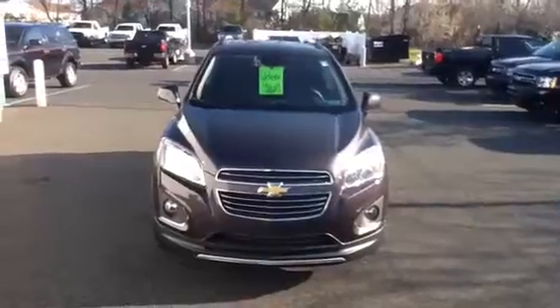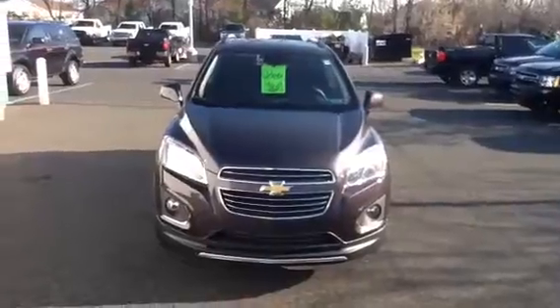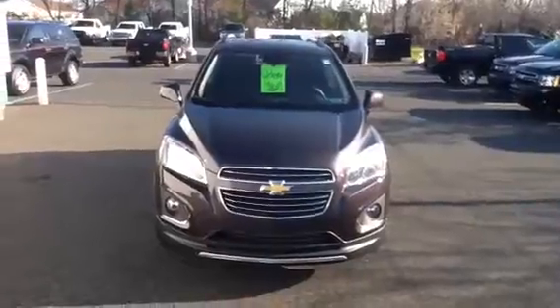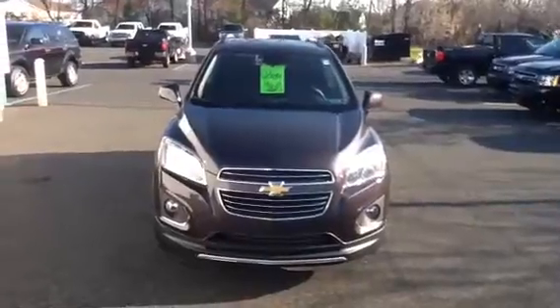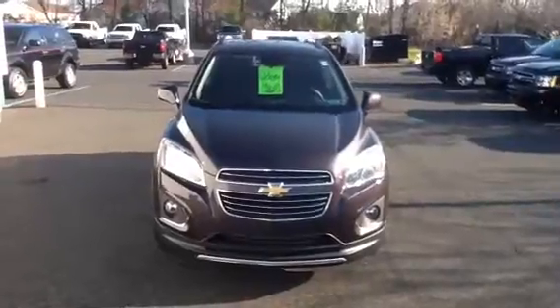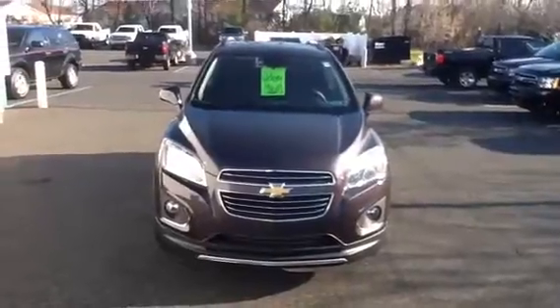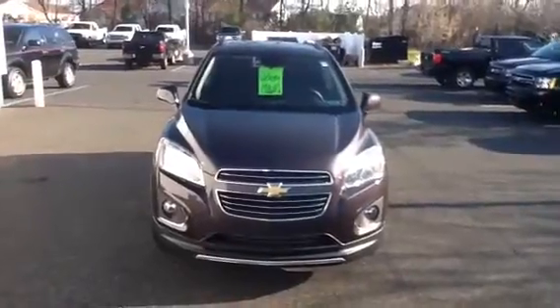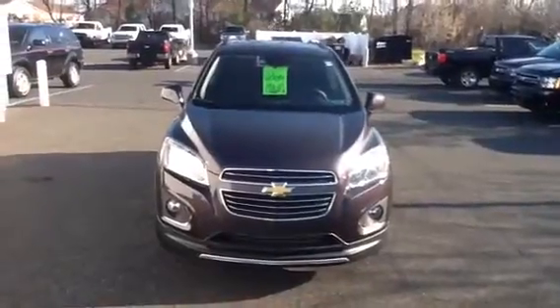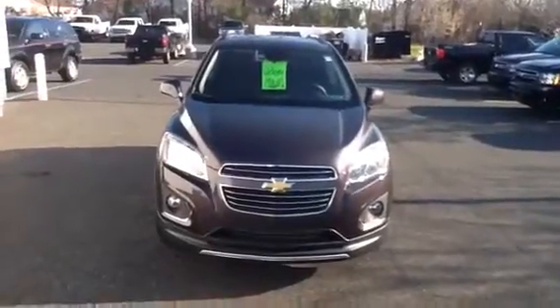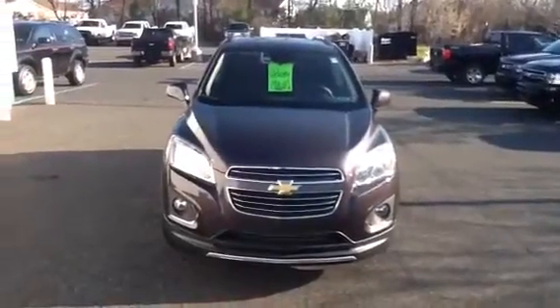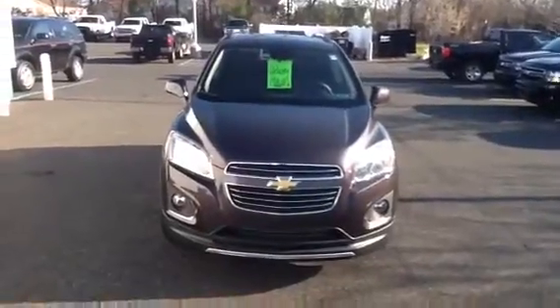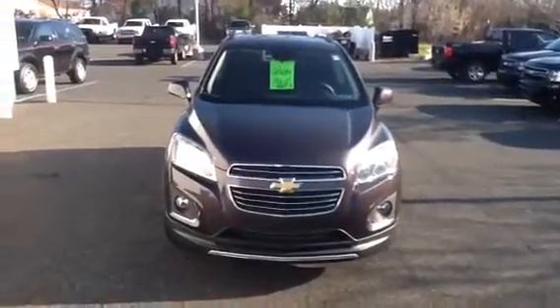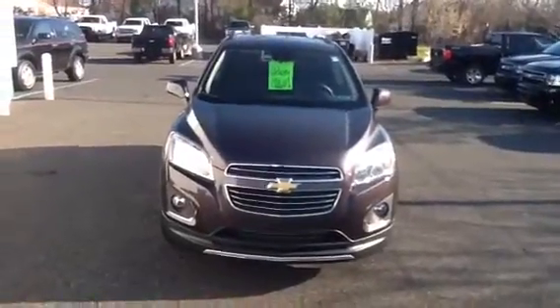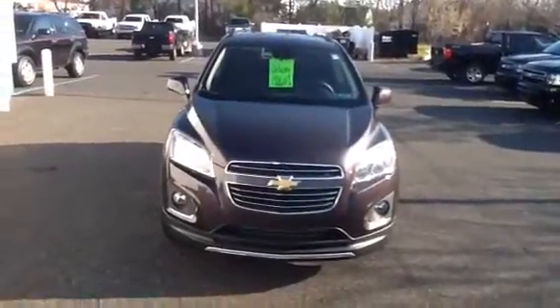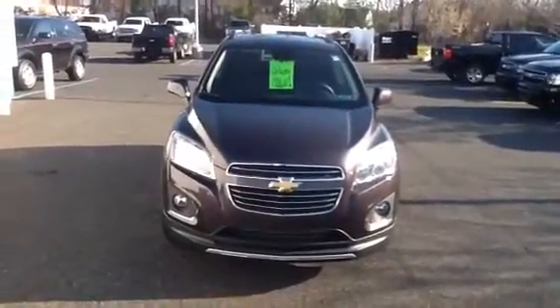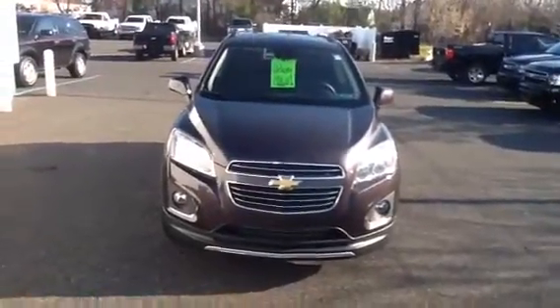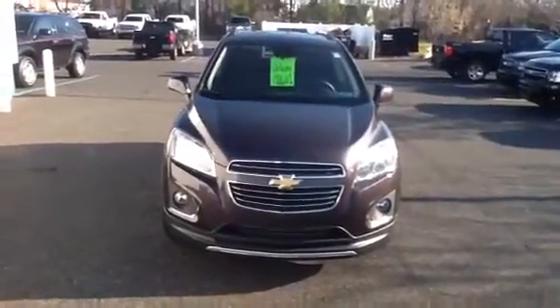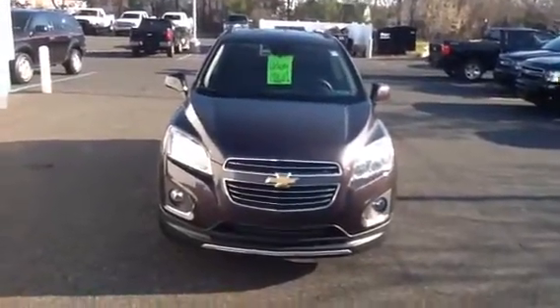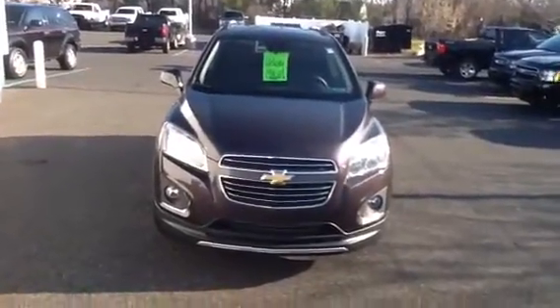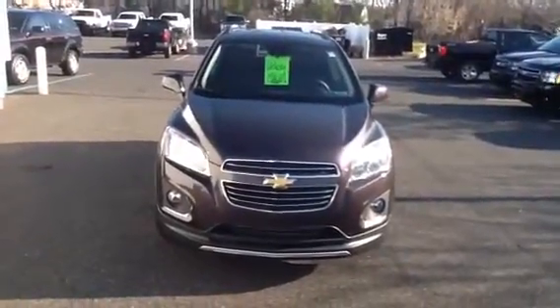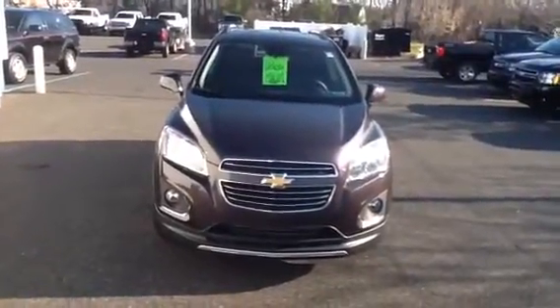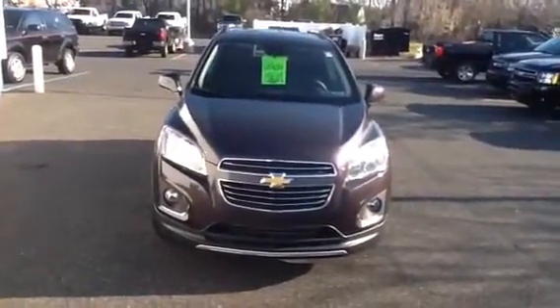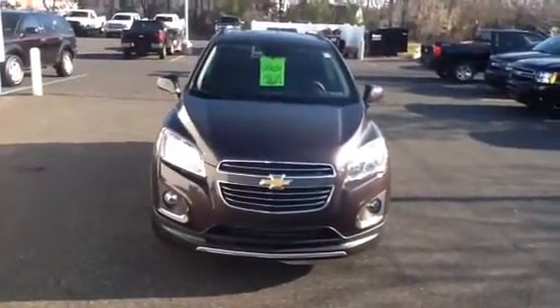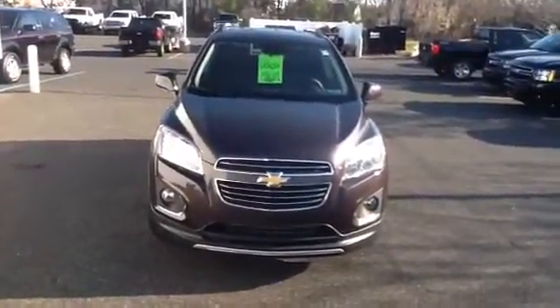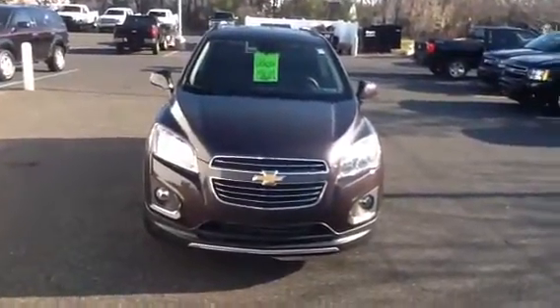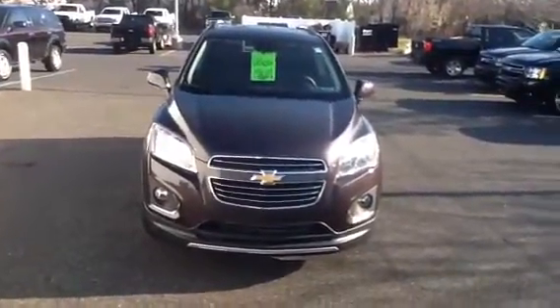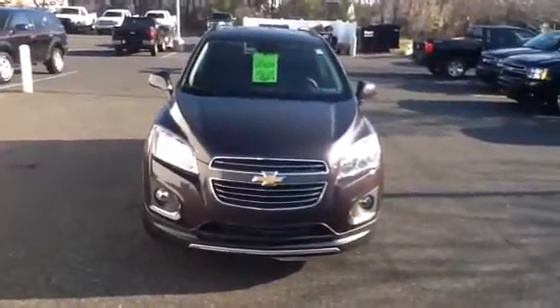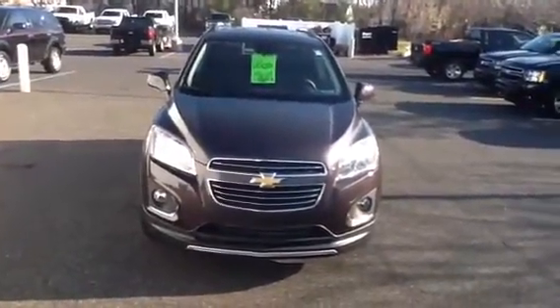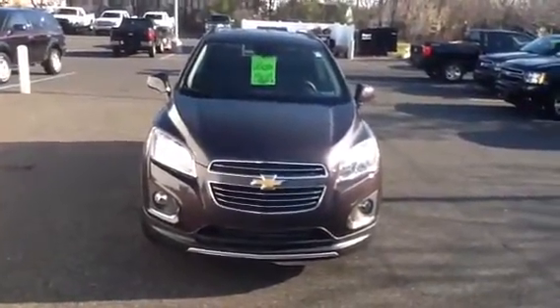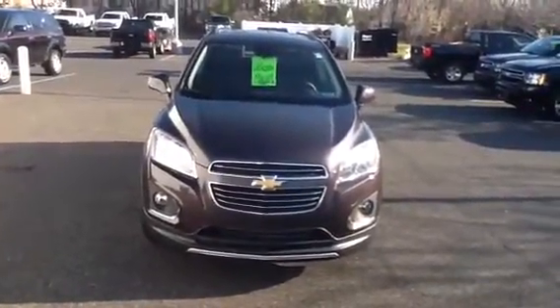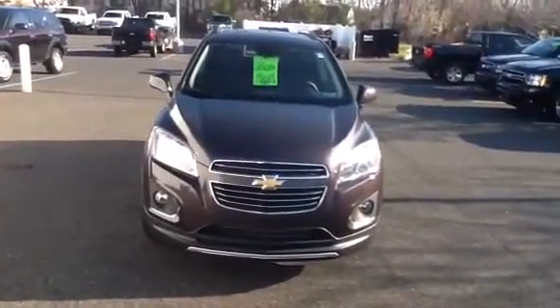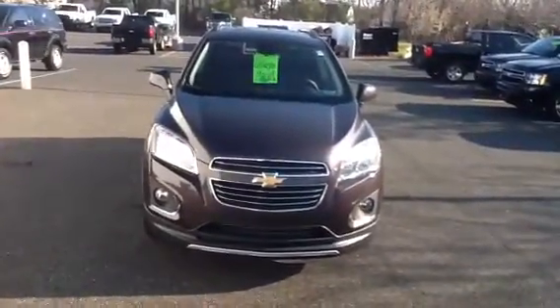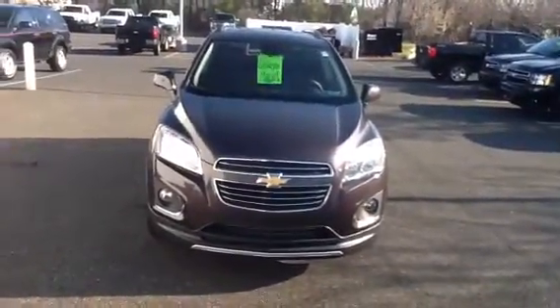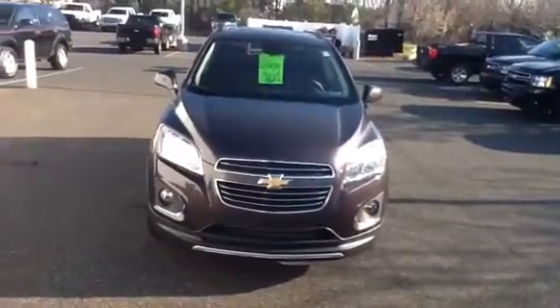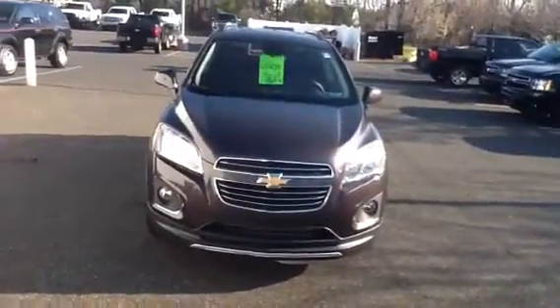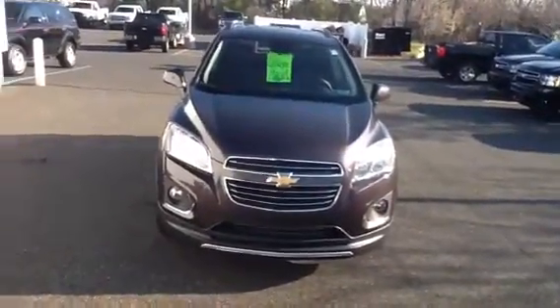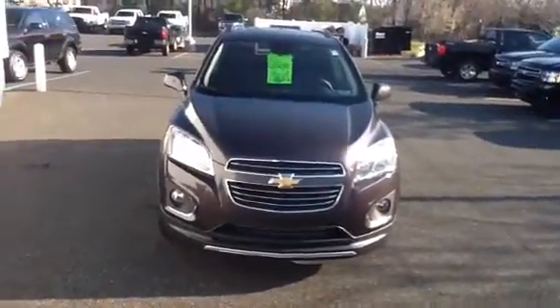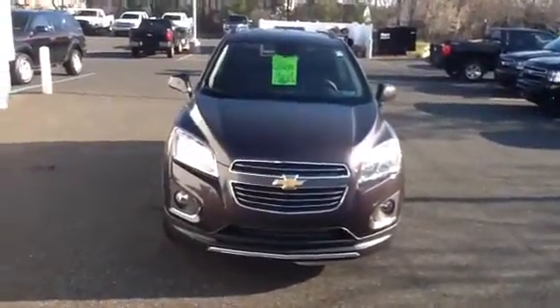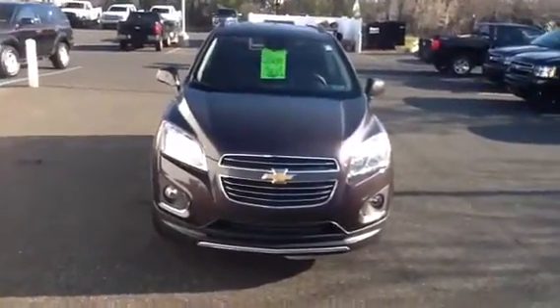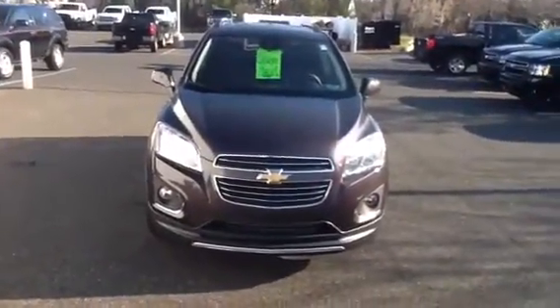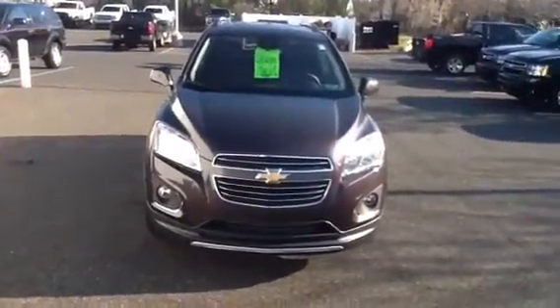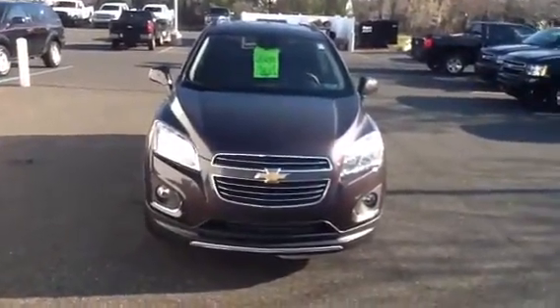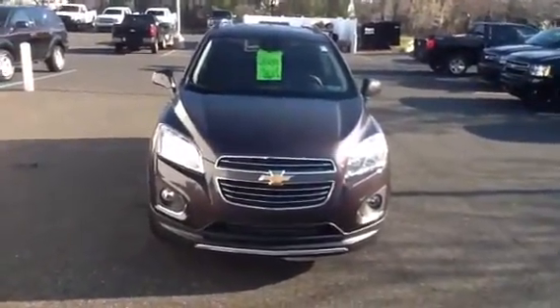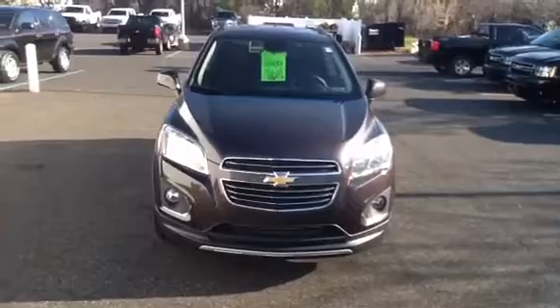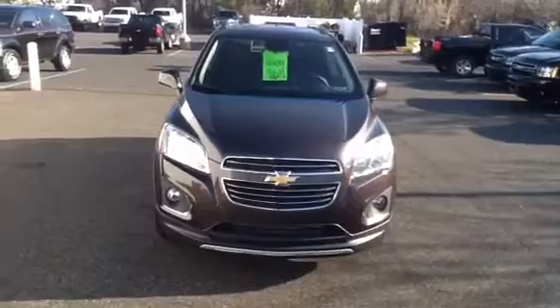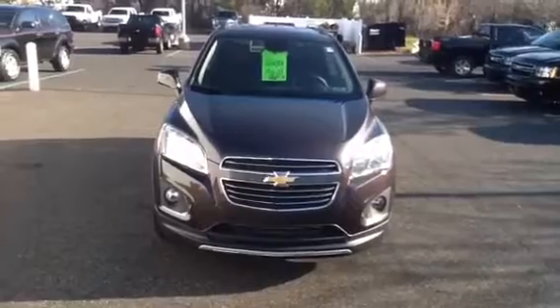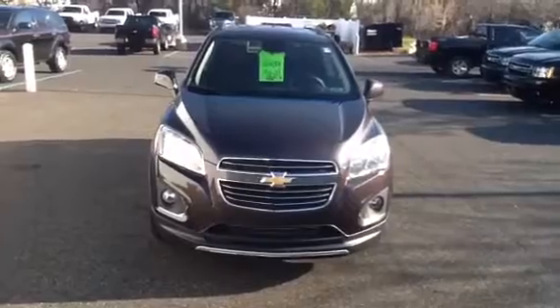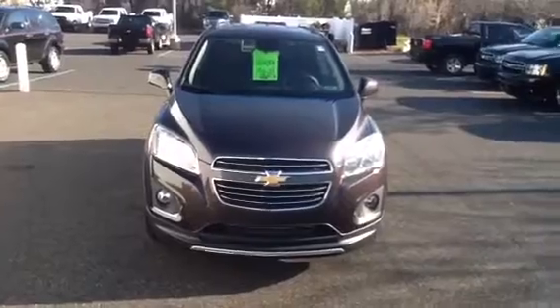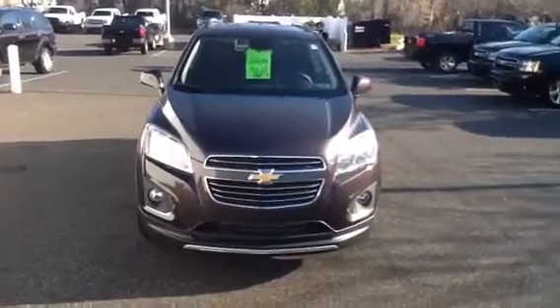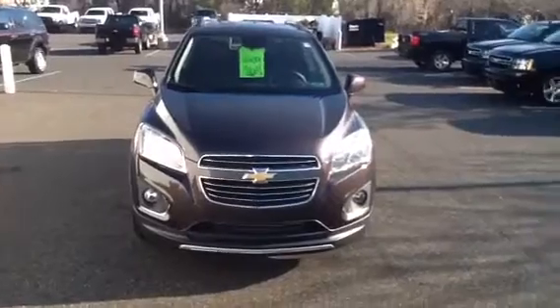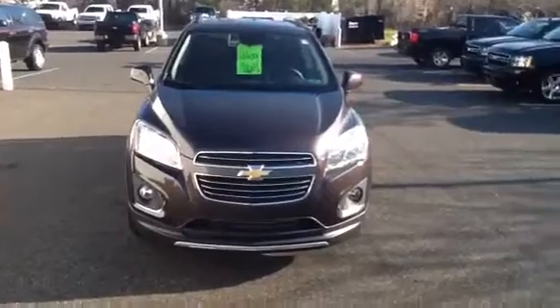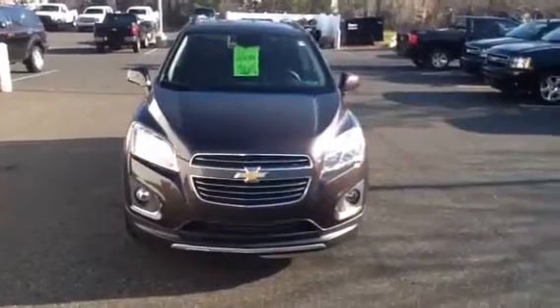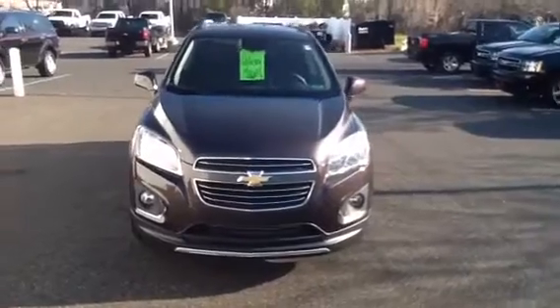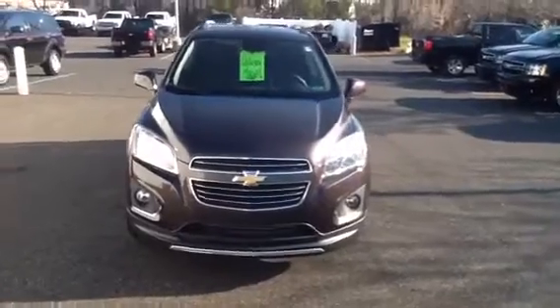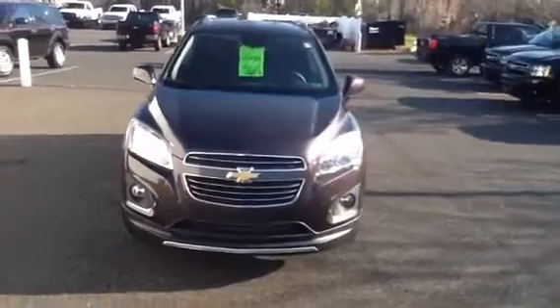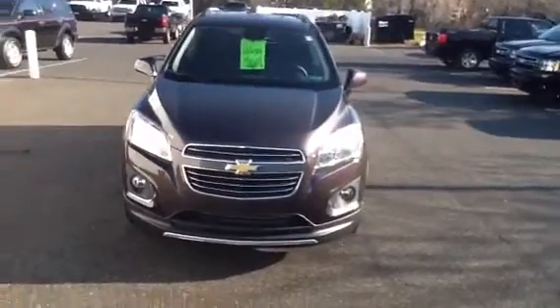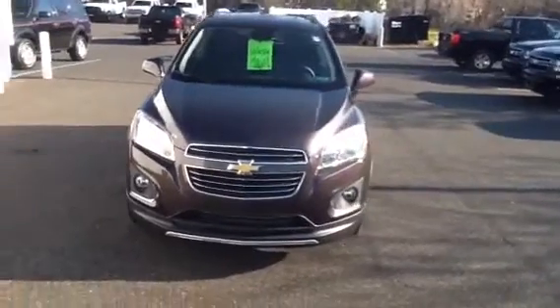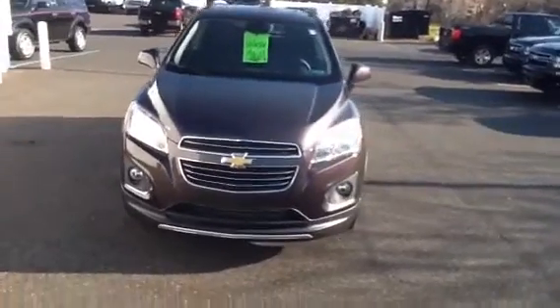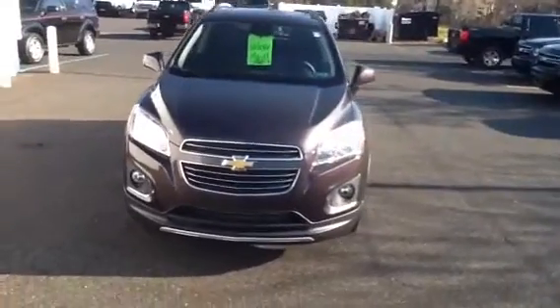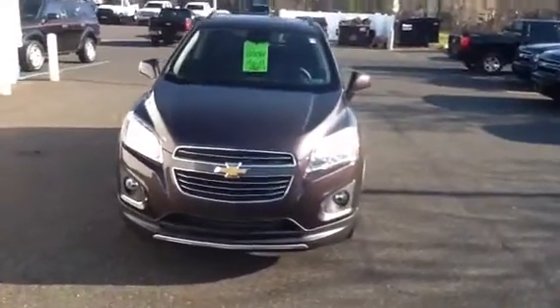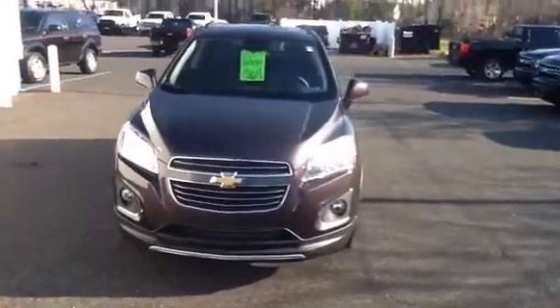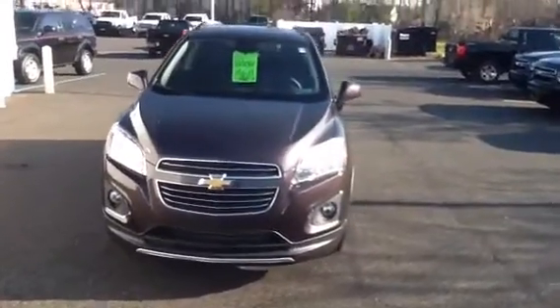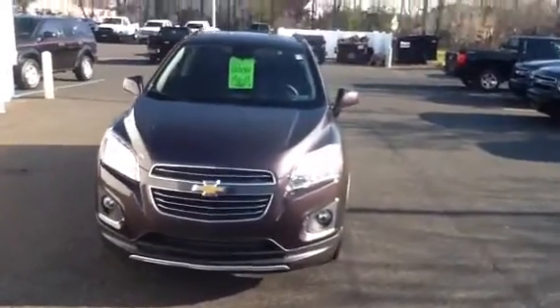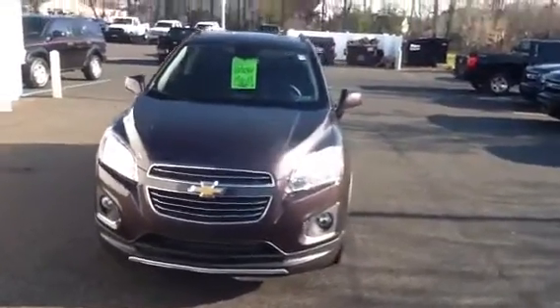Hi Maria, my name is Tyree and today I'll be showing you your new 2016 Chevrolet Trax. This is the LTZ trim level.